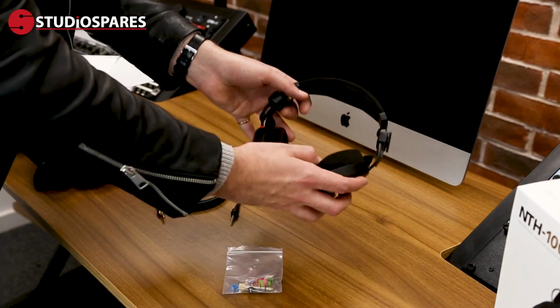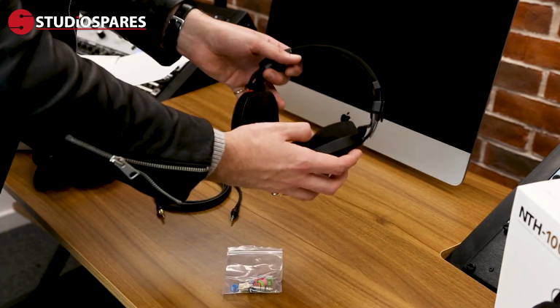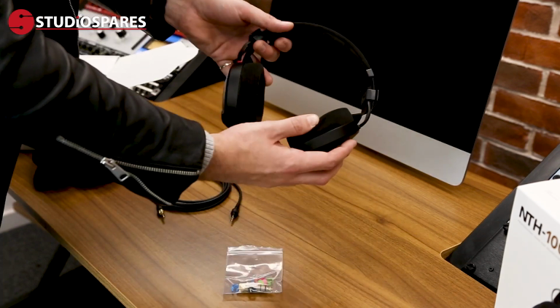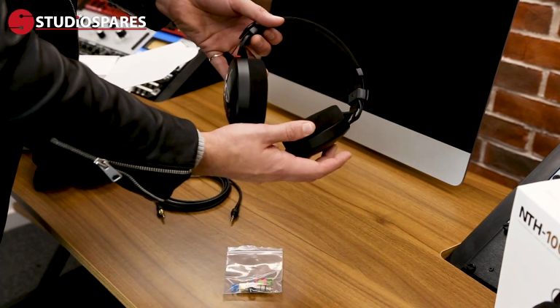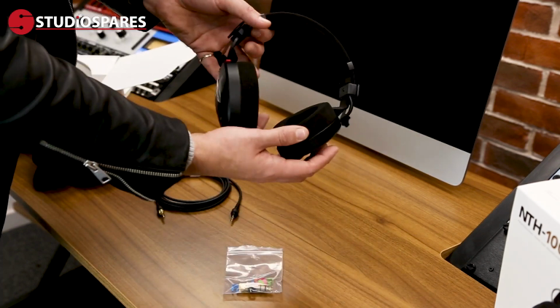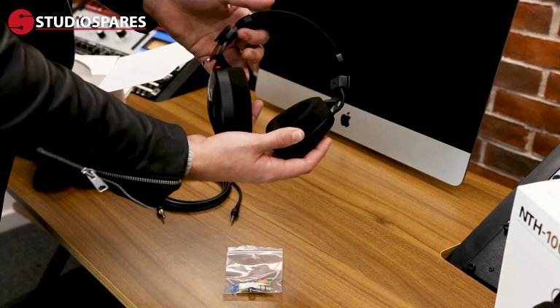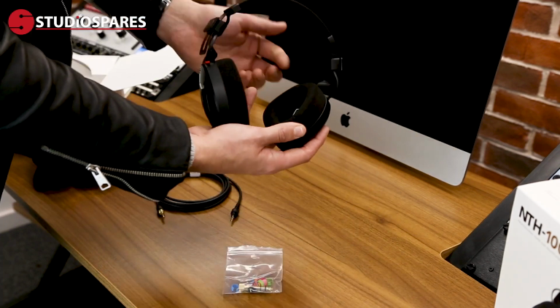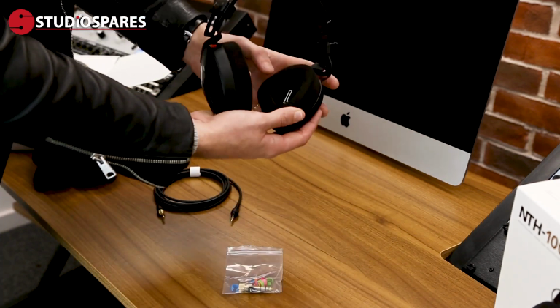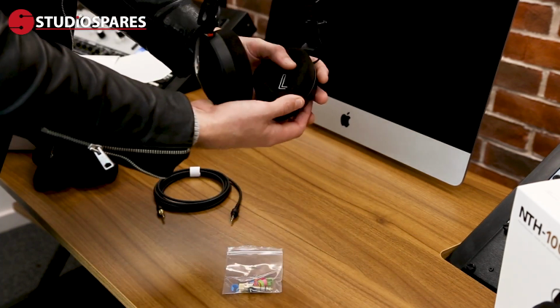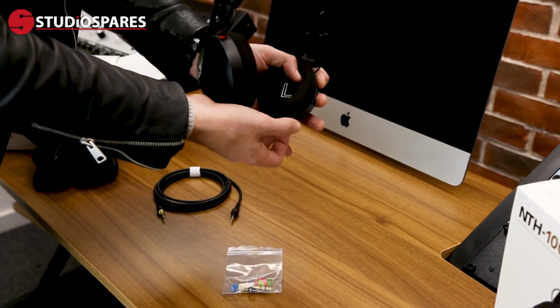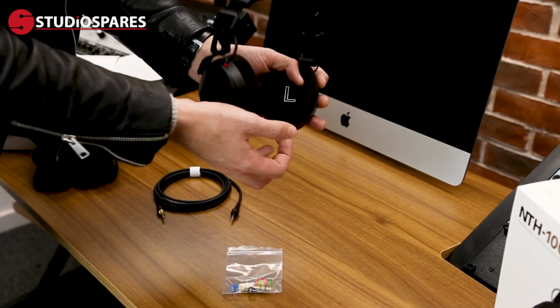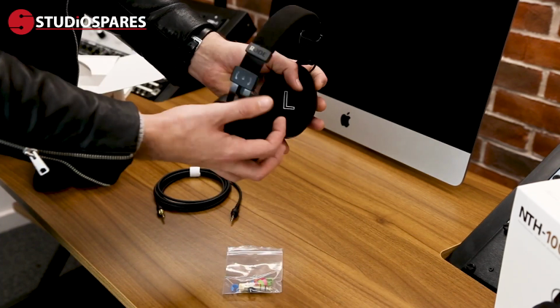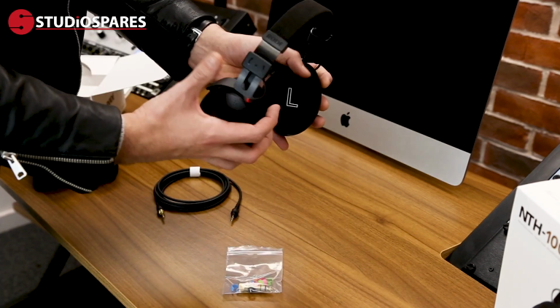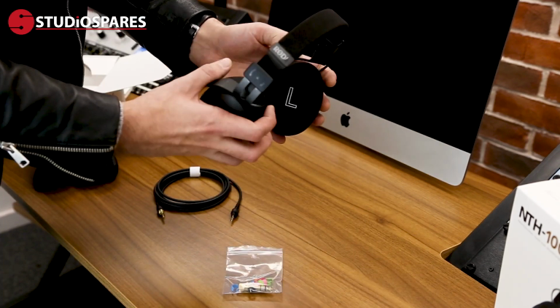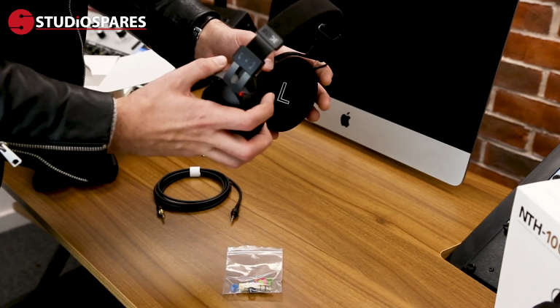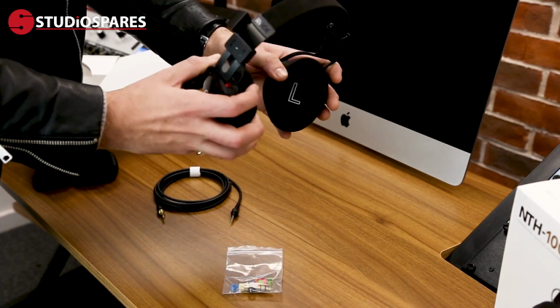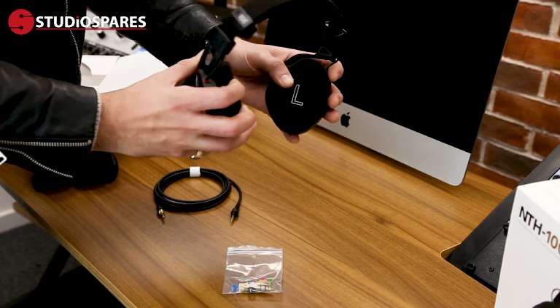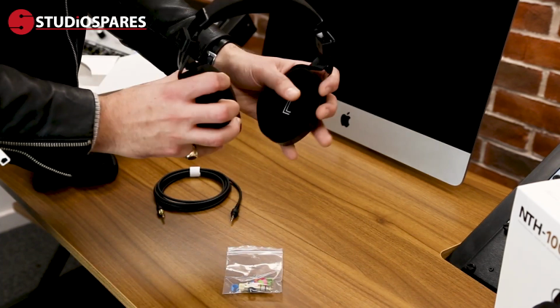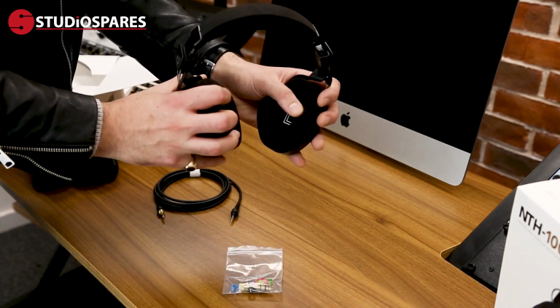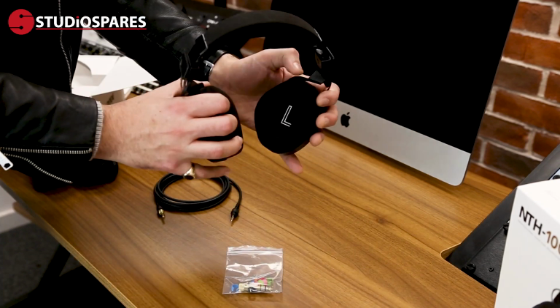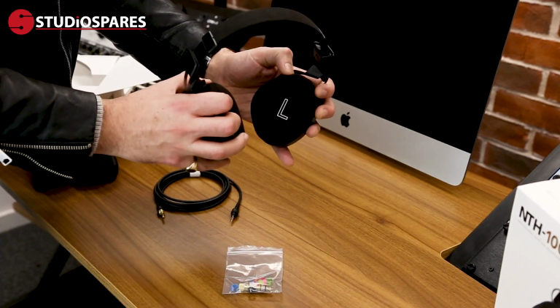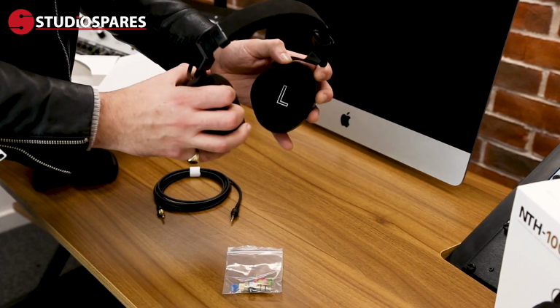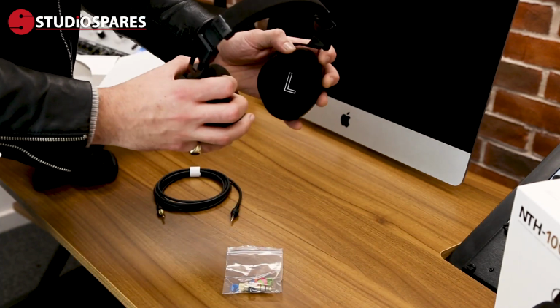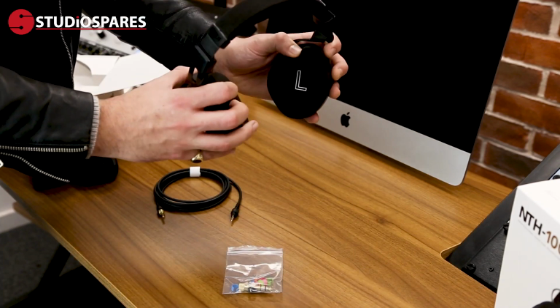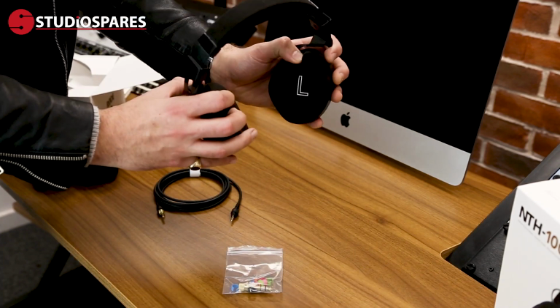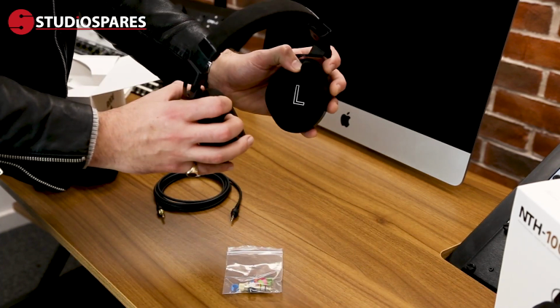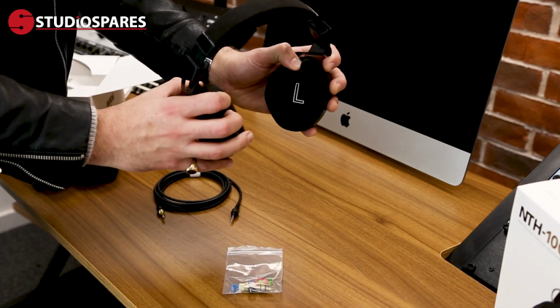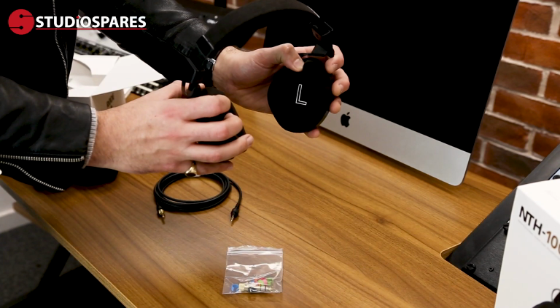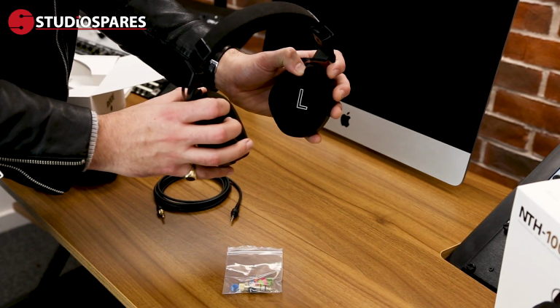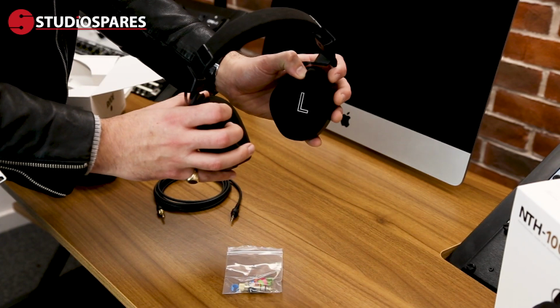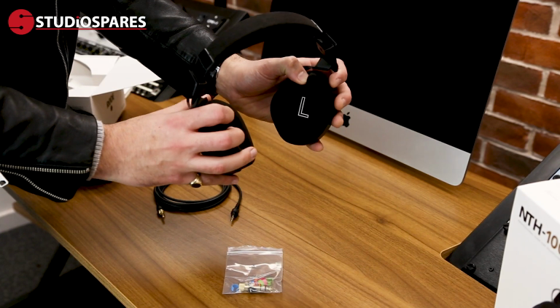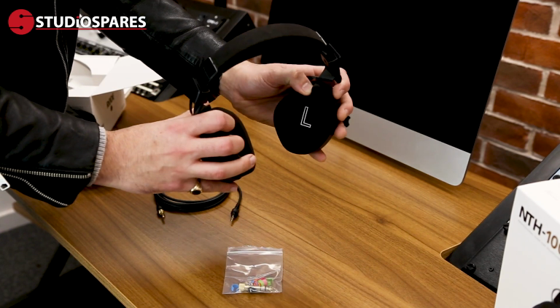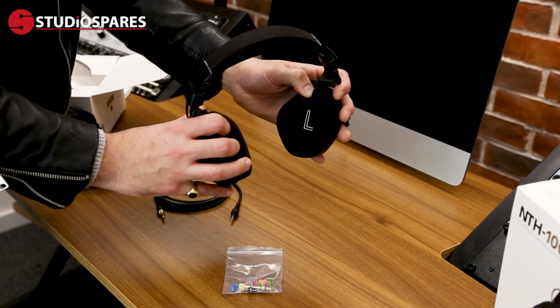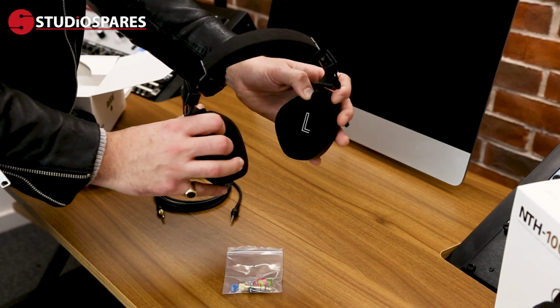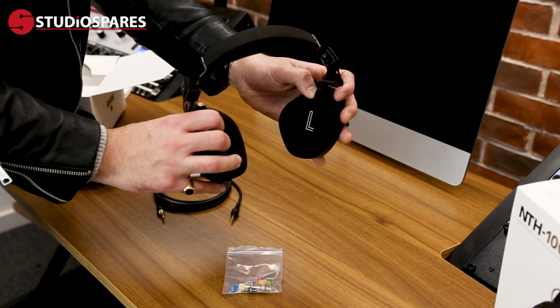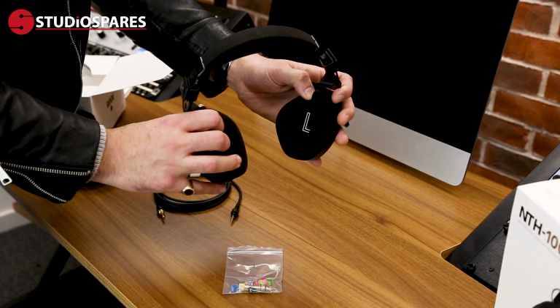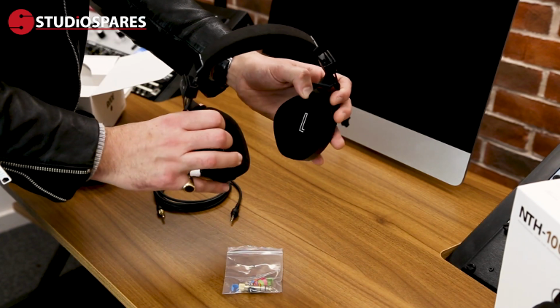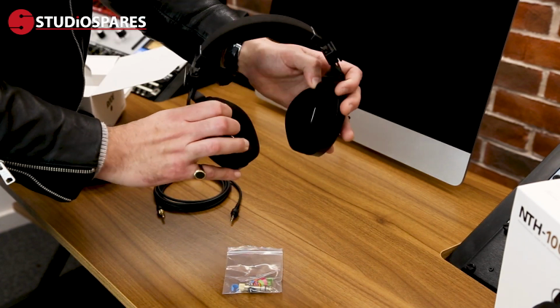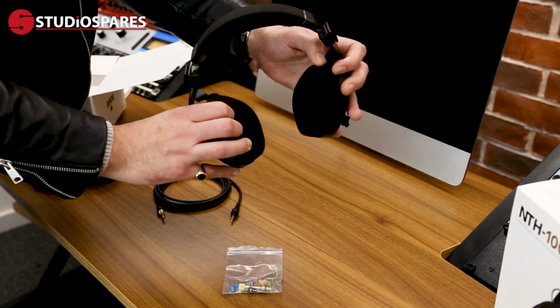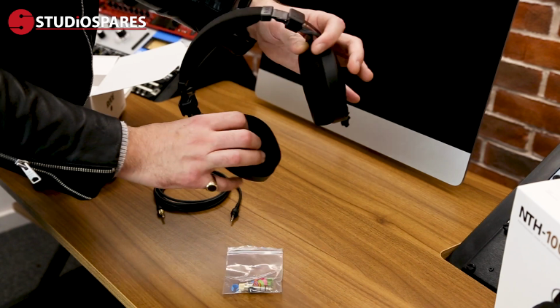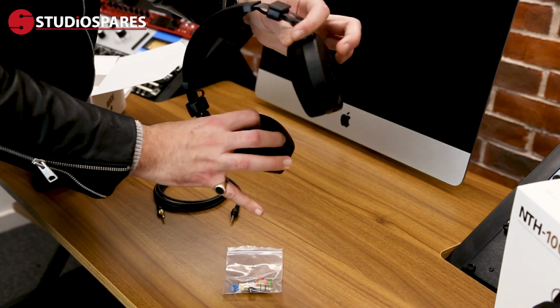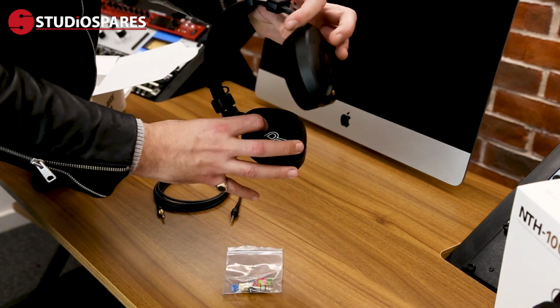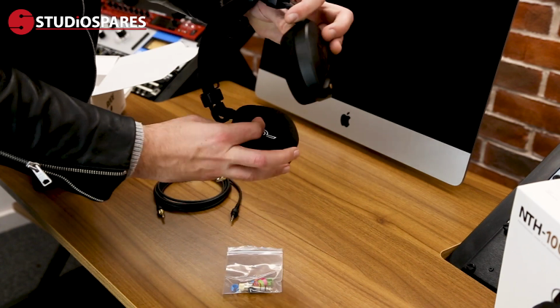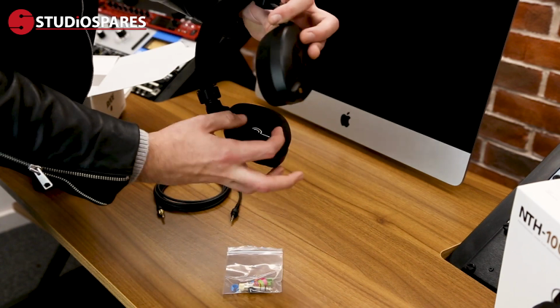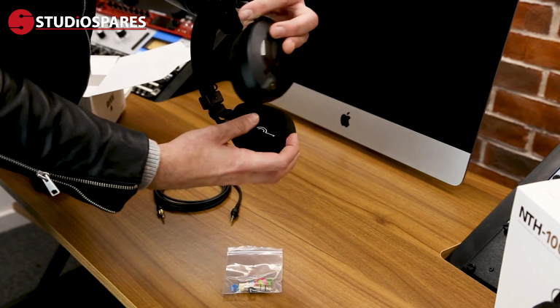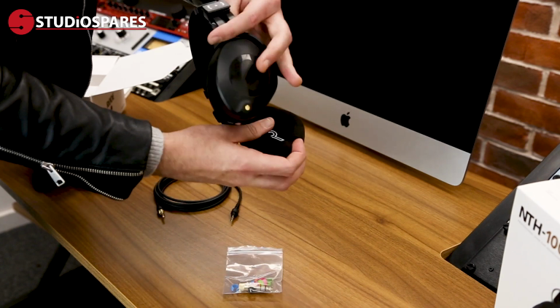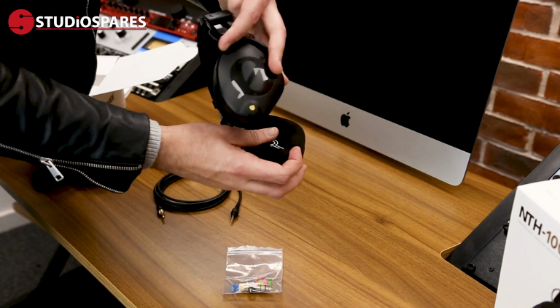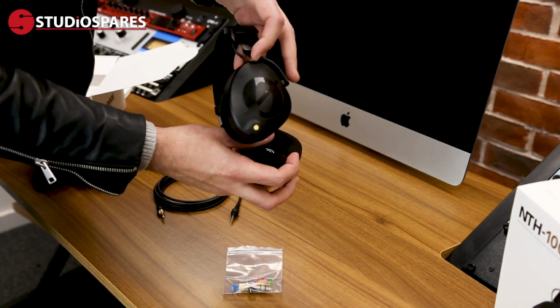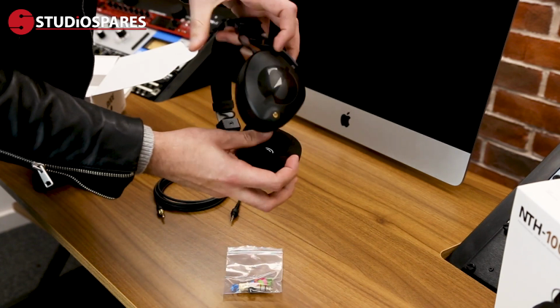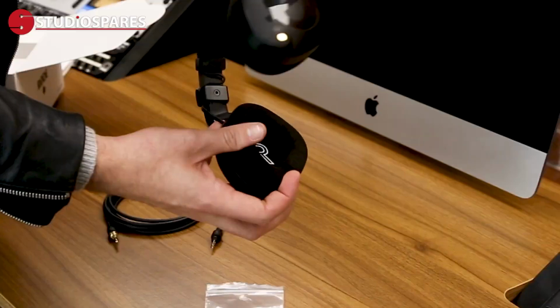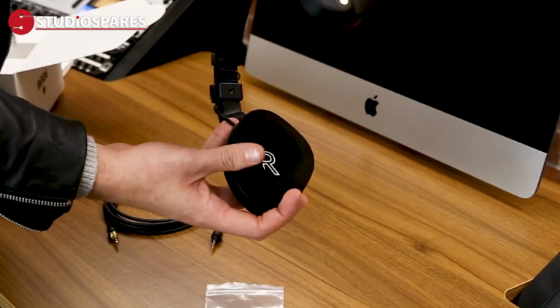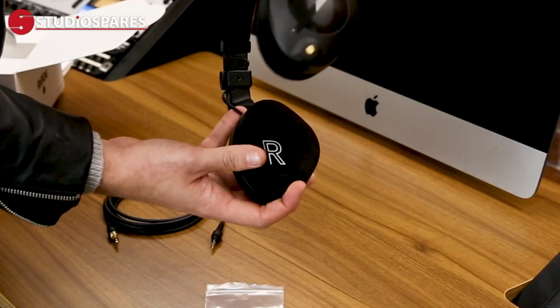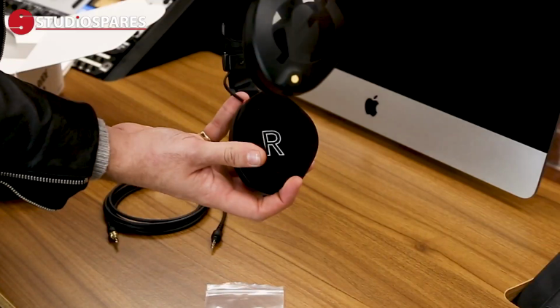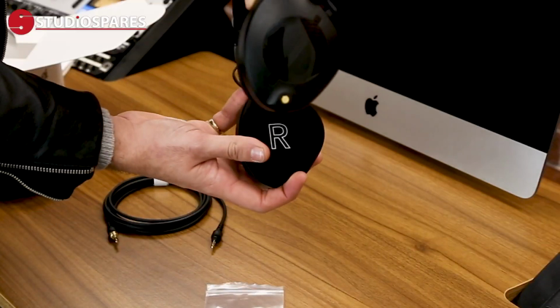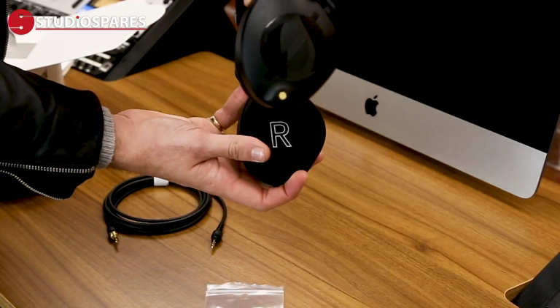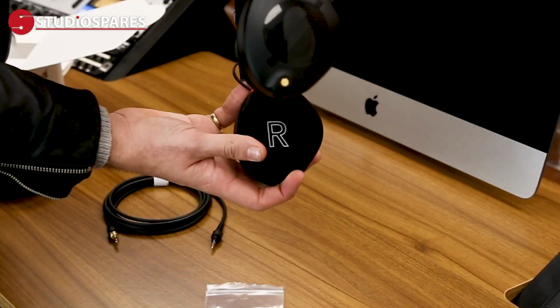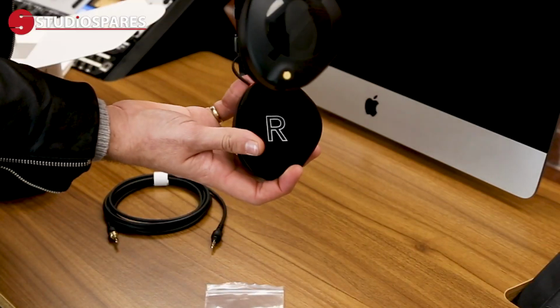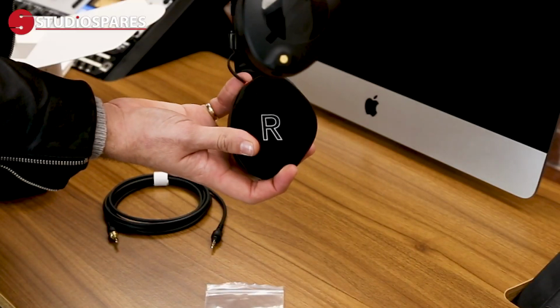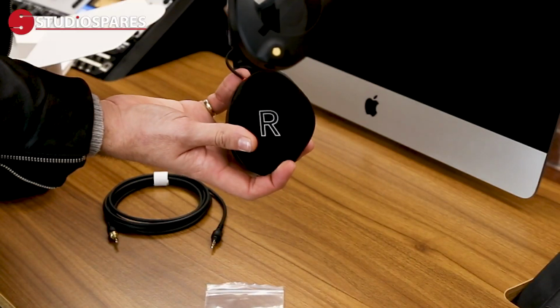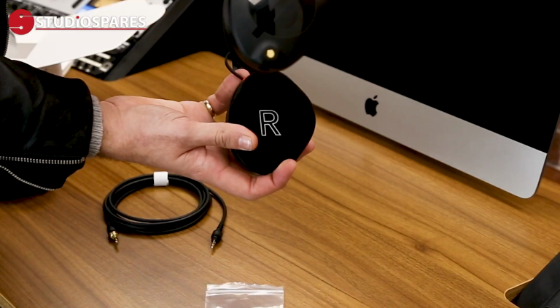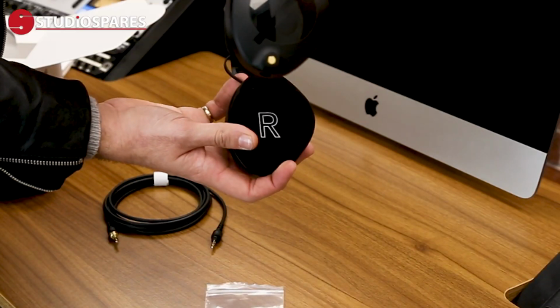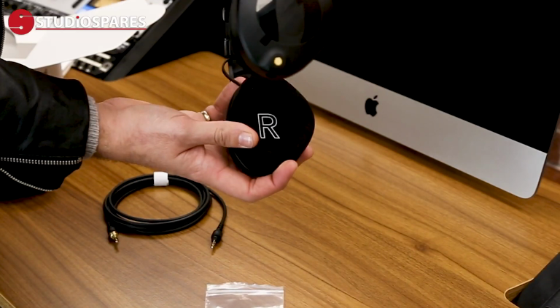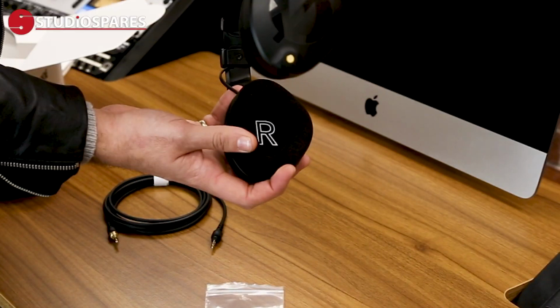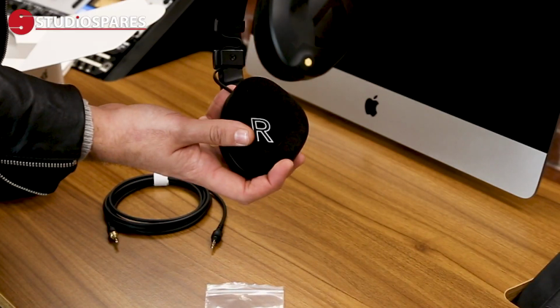For those of us that really struggle to know which is the left or the right headphone, it's written nice and big there.